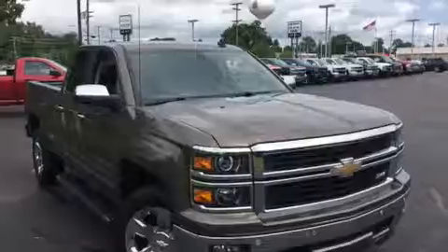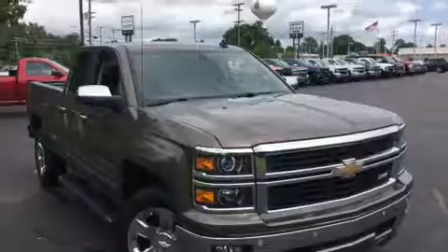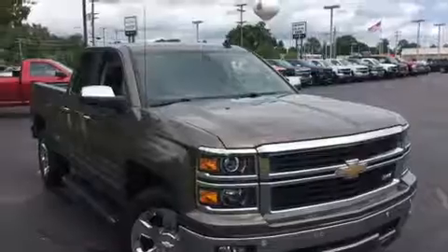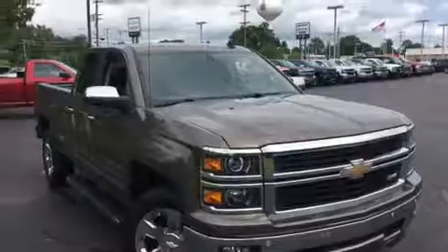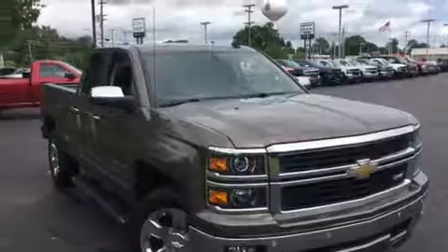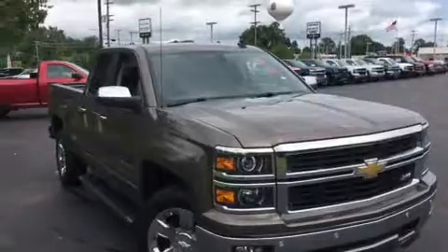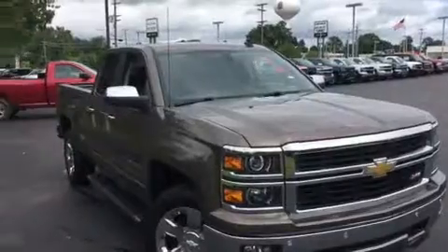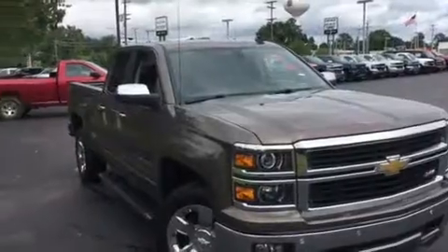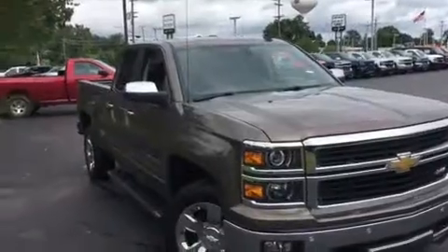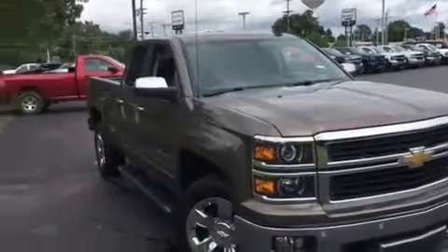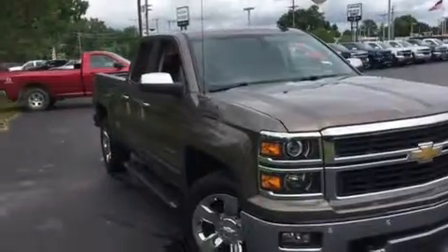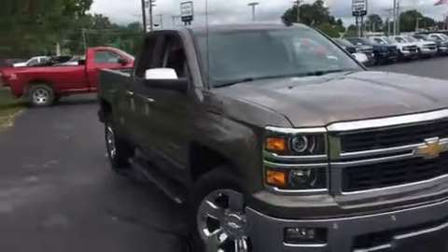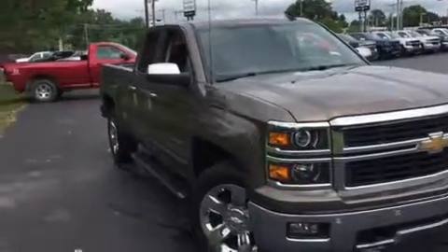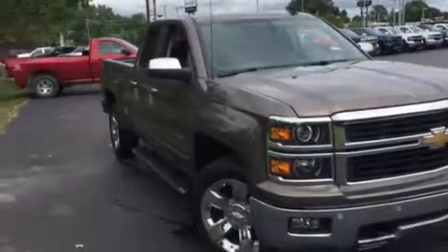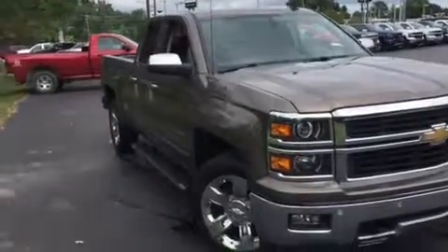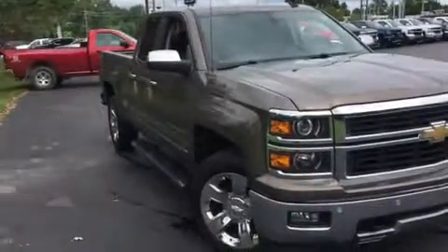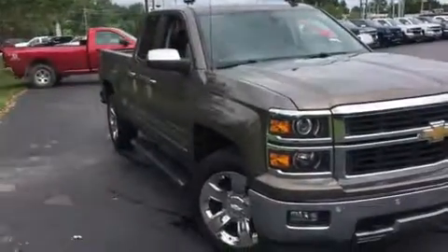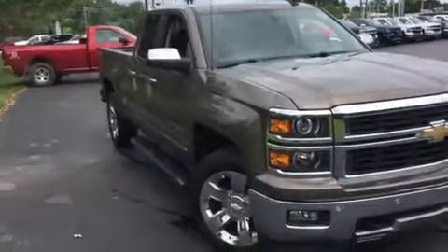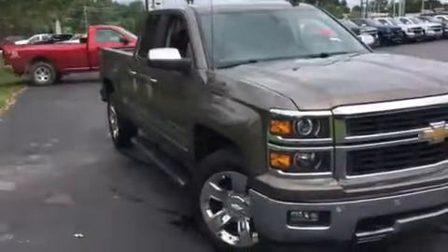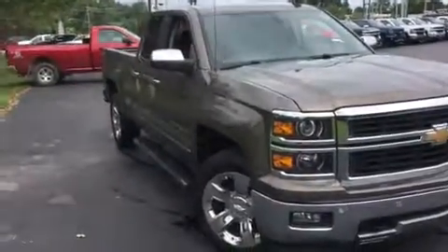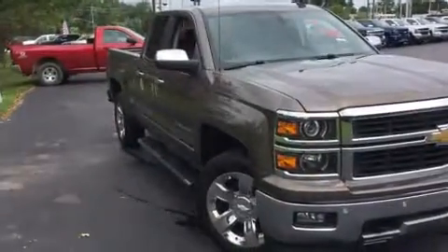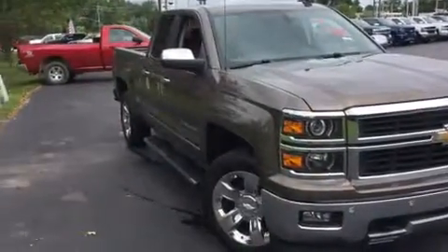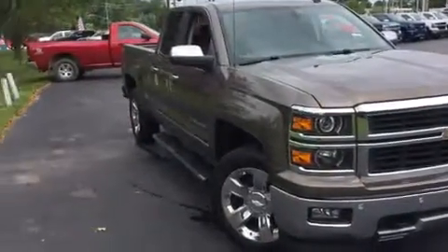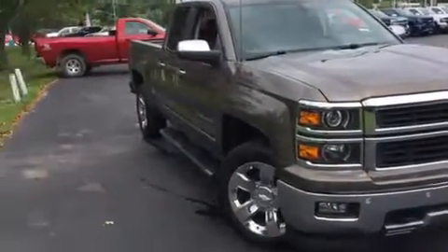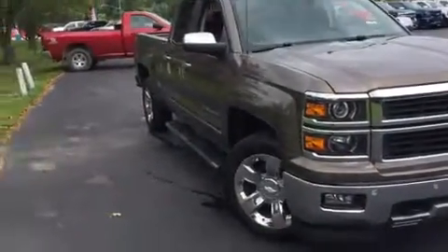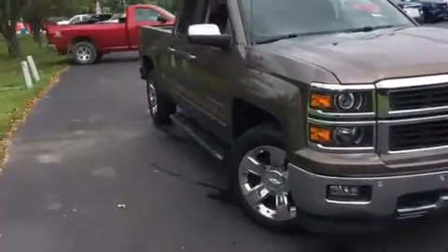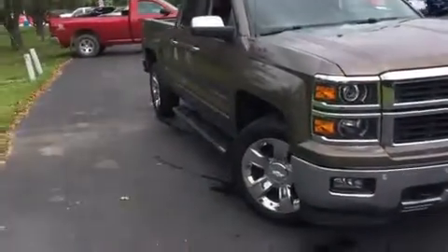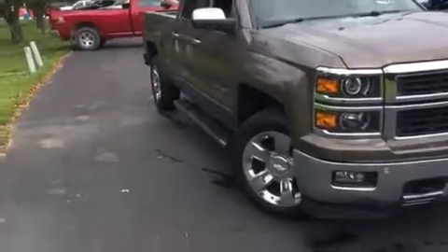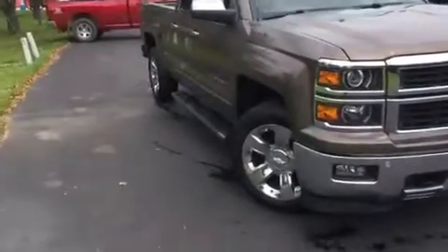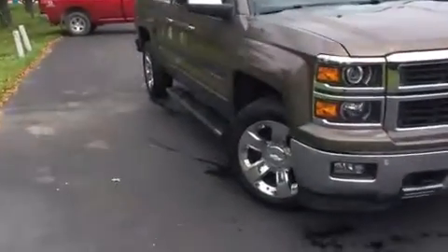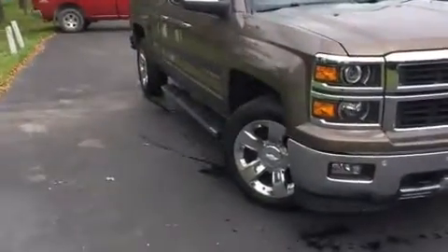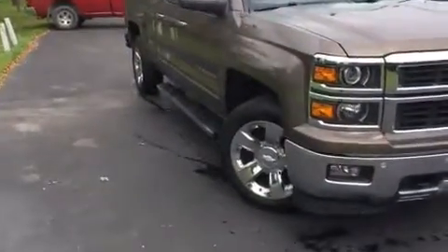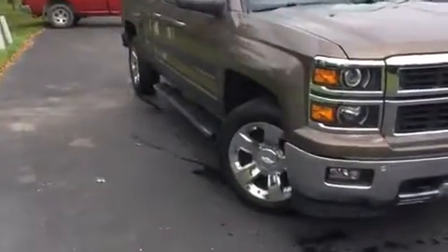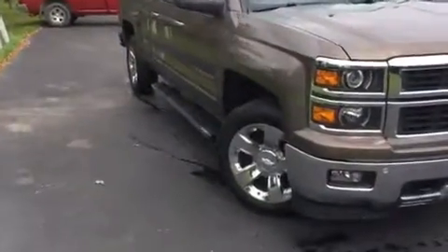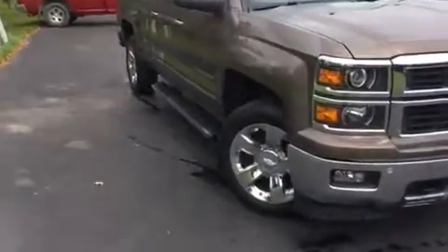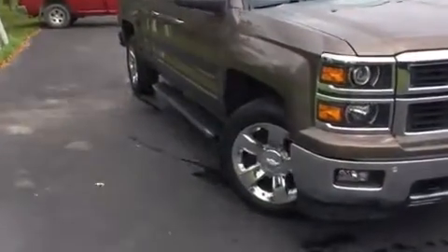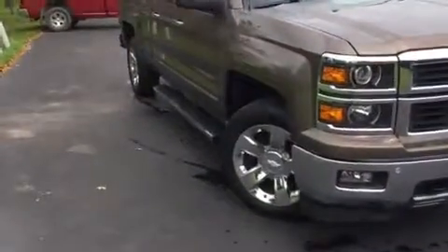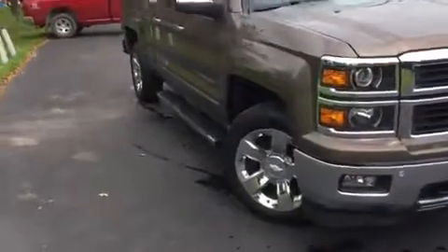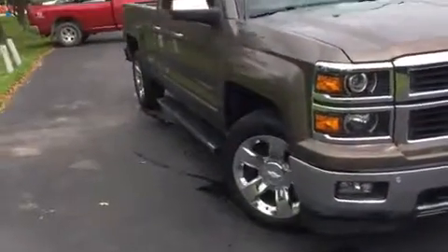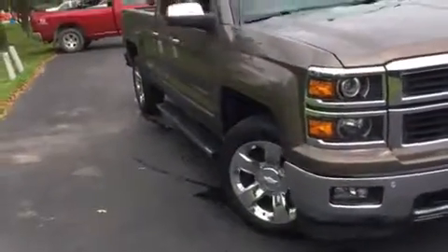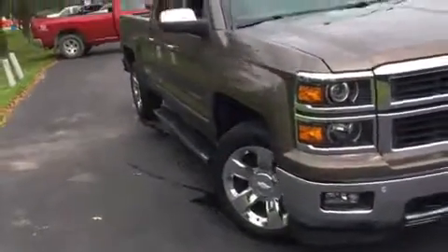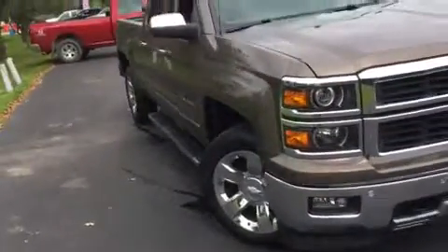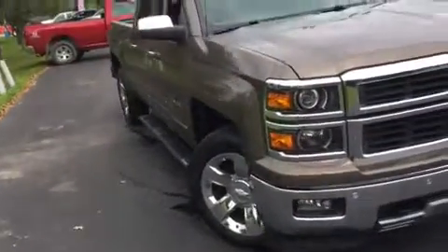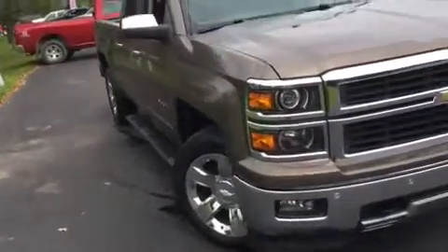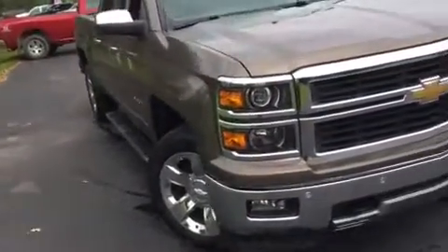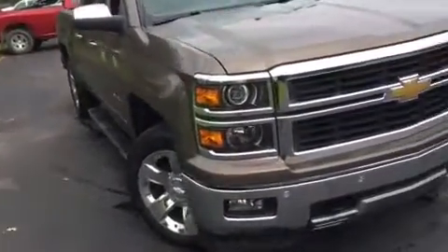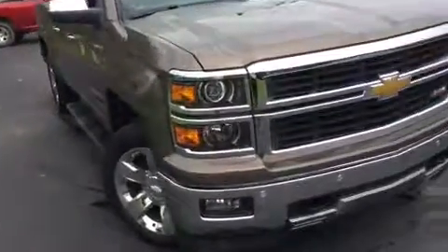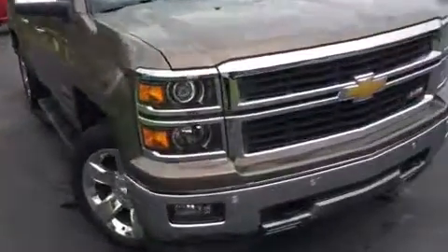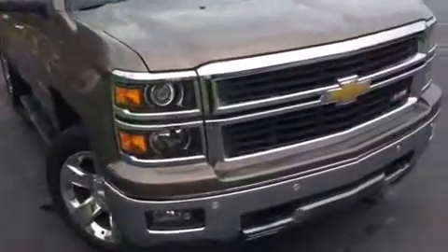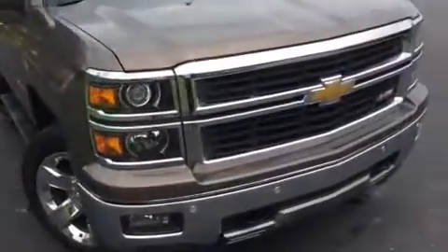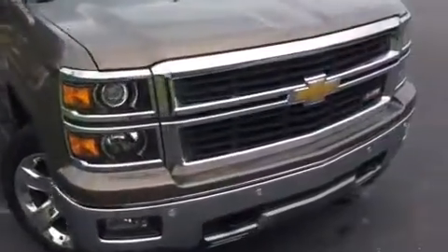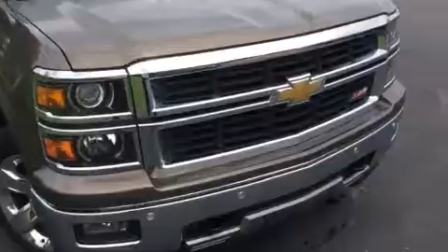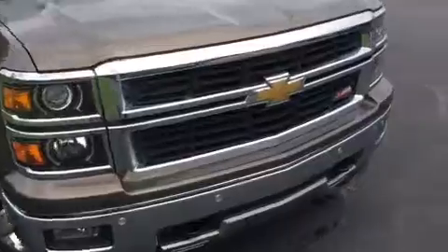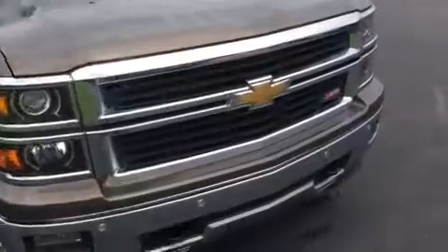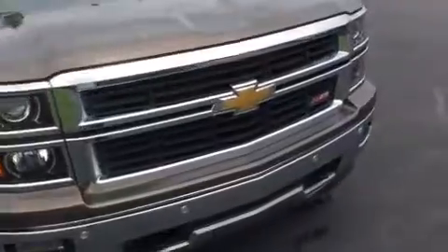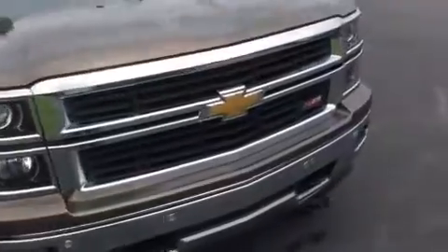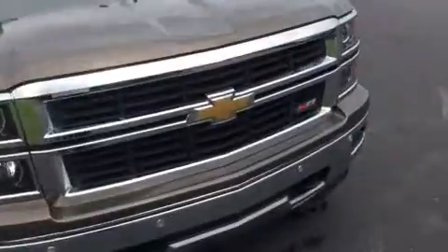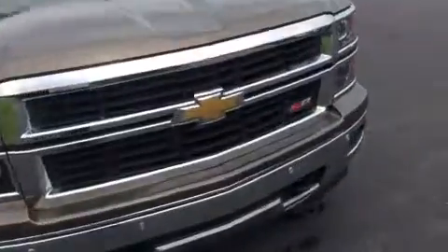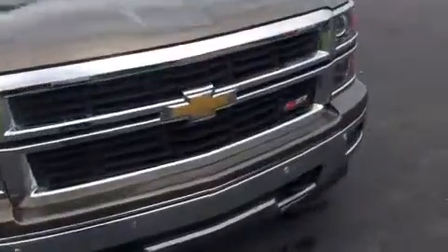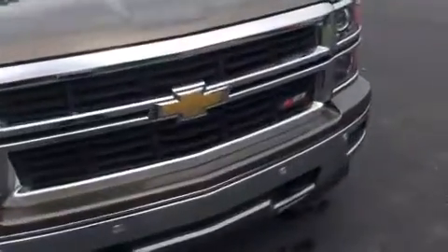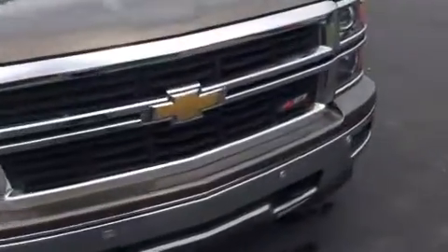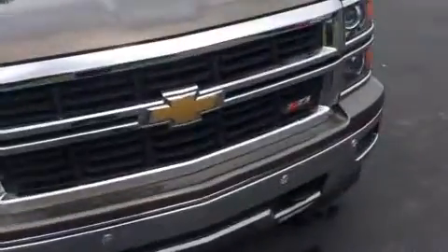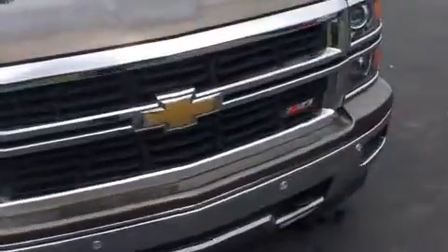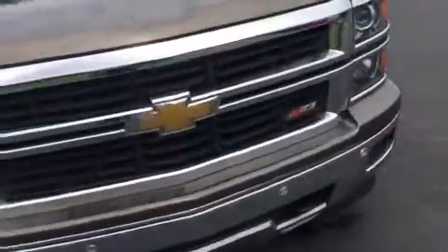Hey folks, Marty here from Tapper Automotive in Paw Paw. I'm going to show you the 2014 Chevy Silverado Z71.